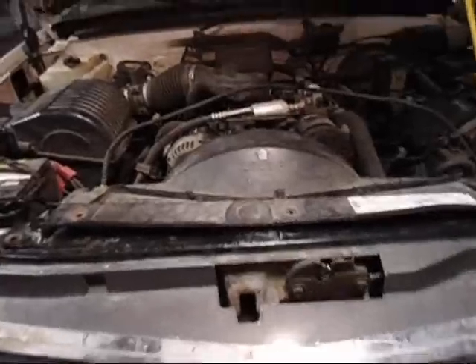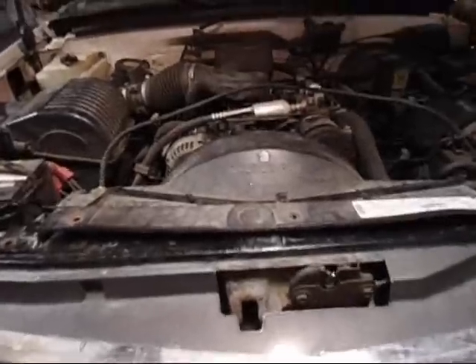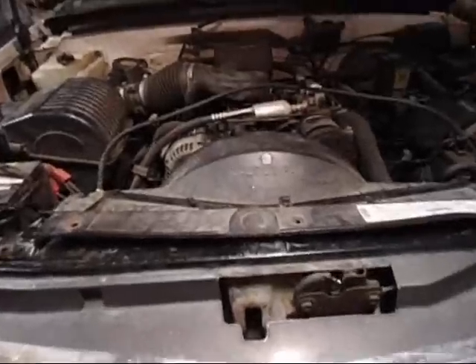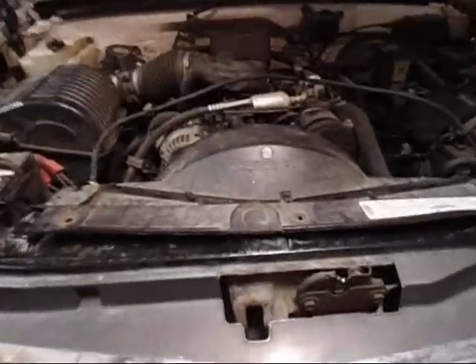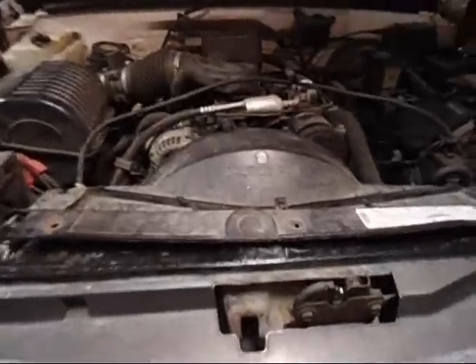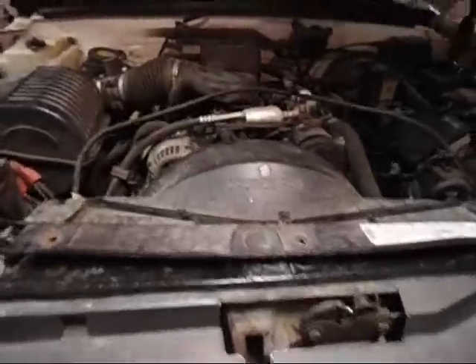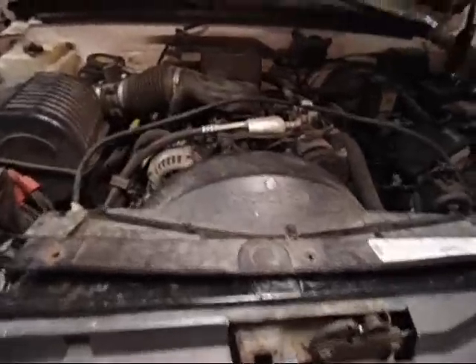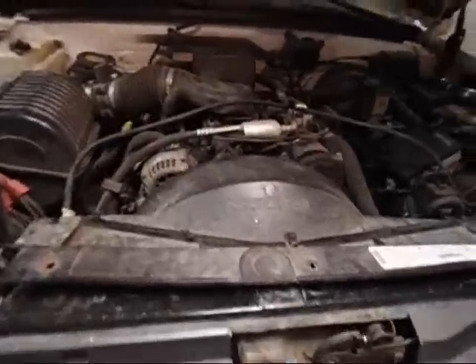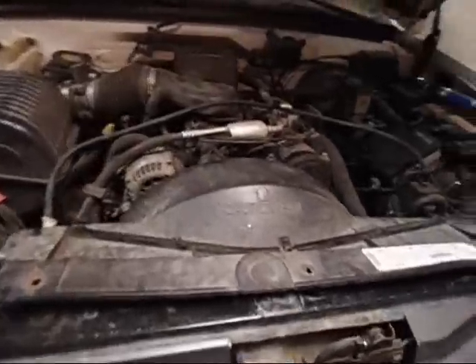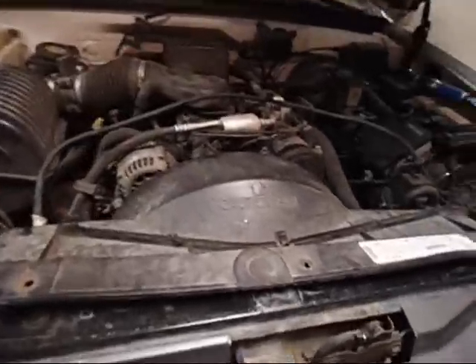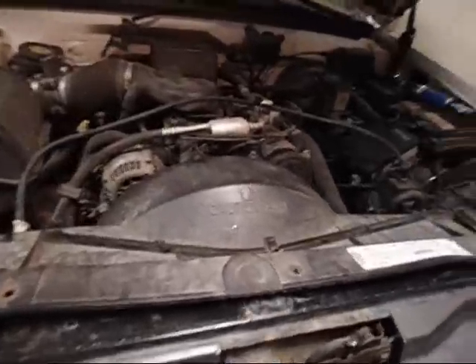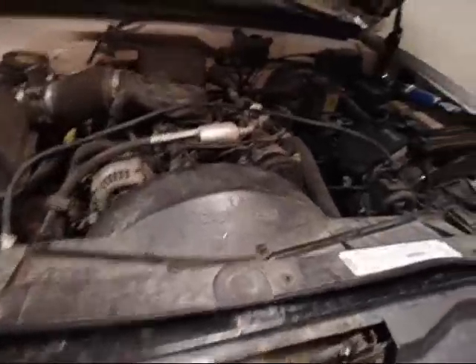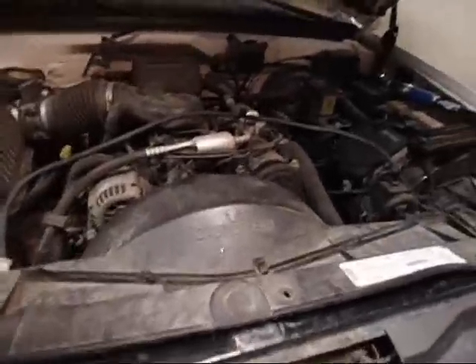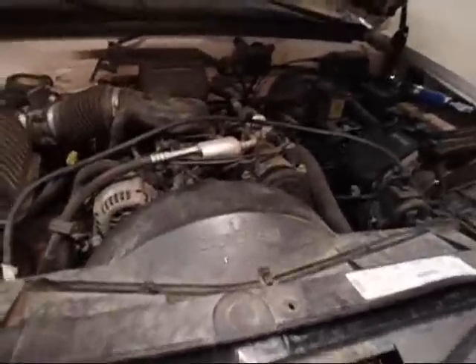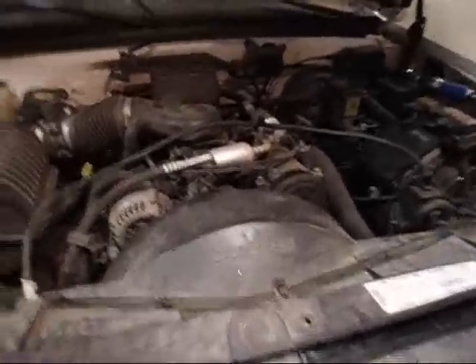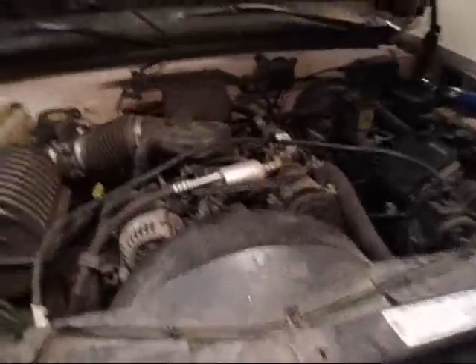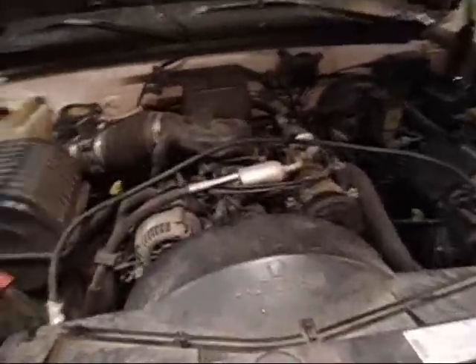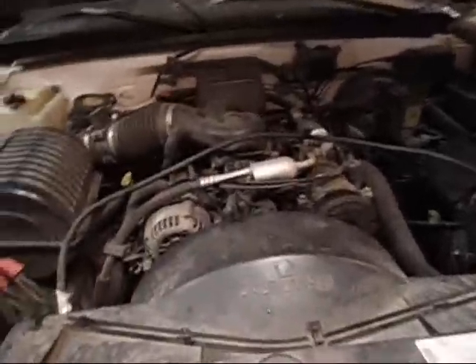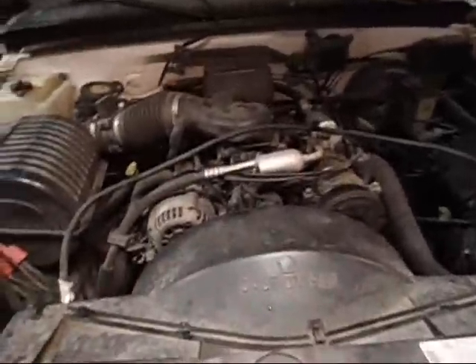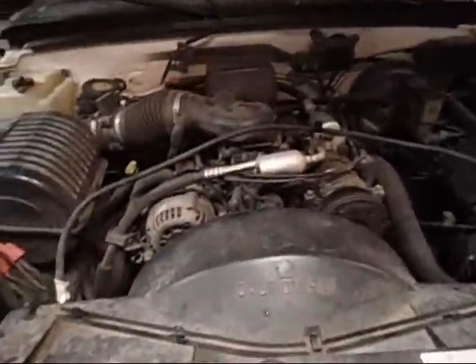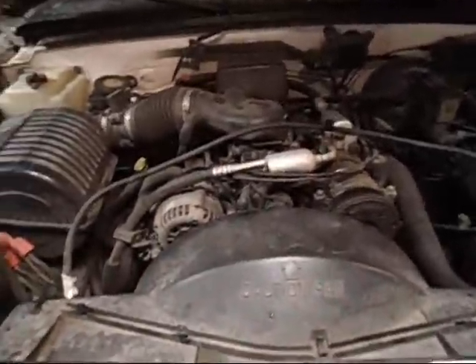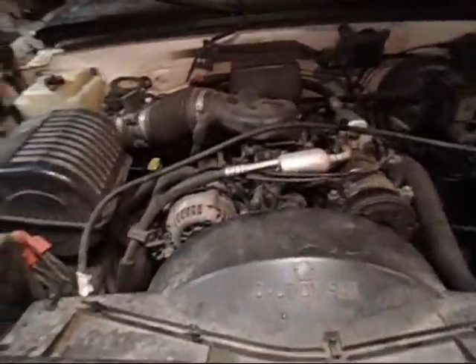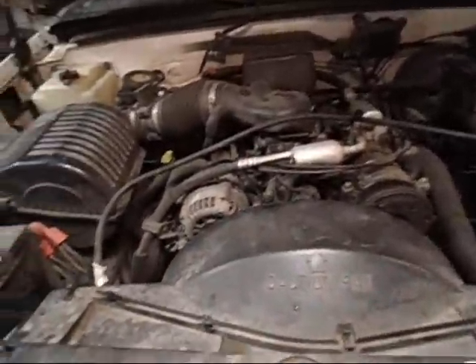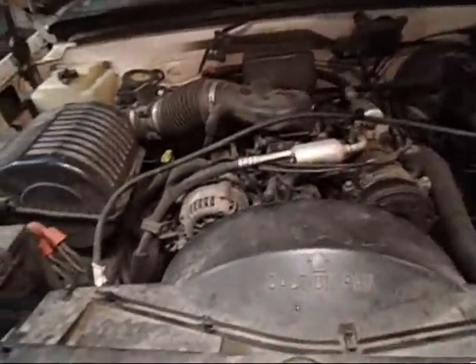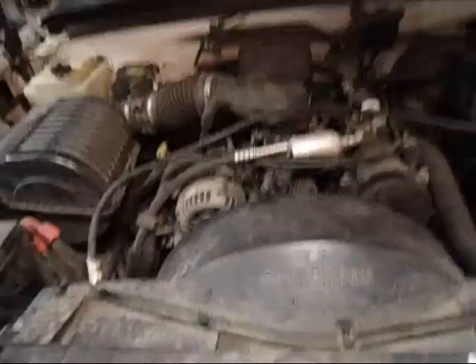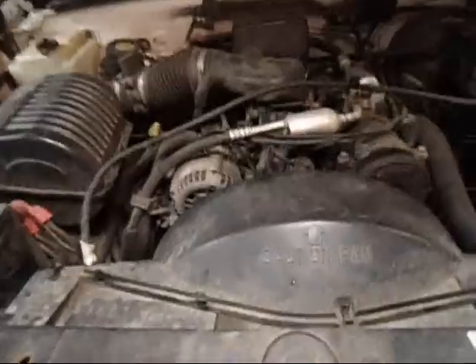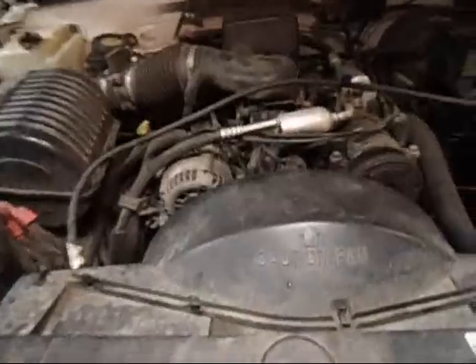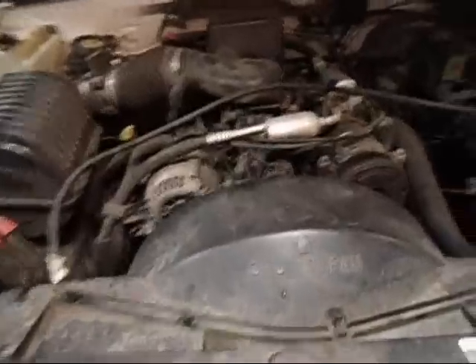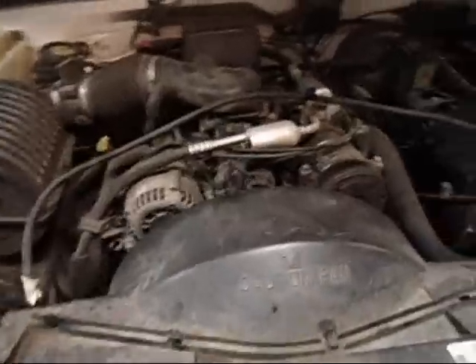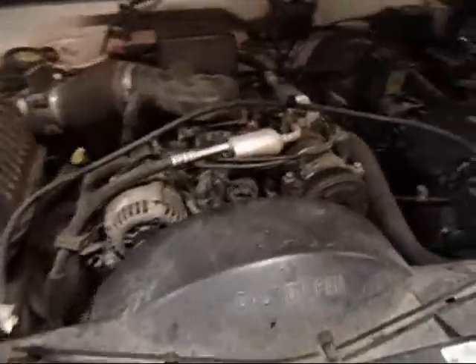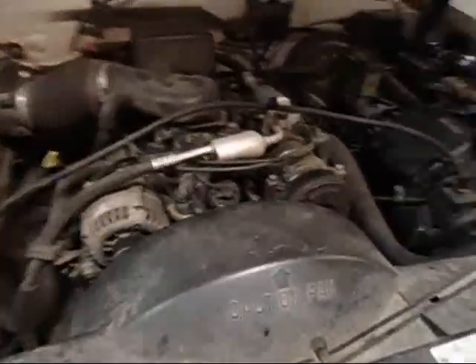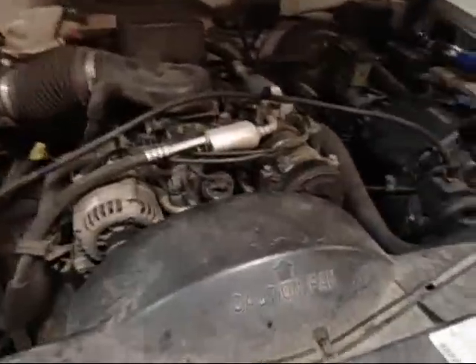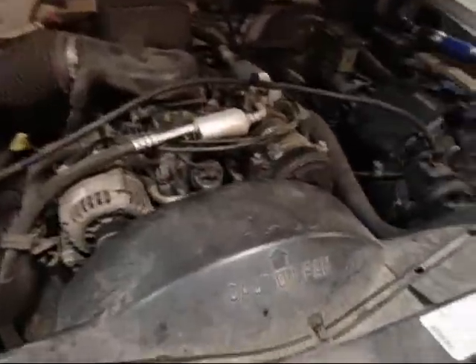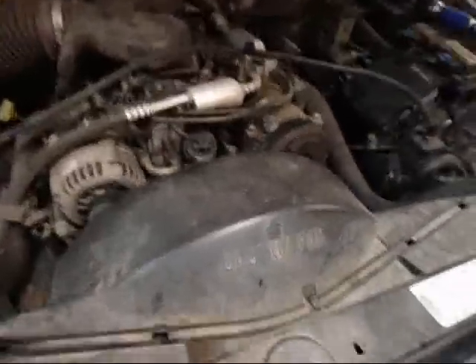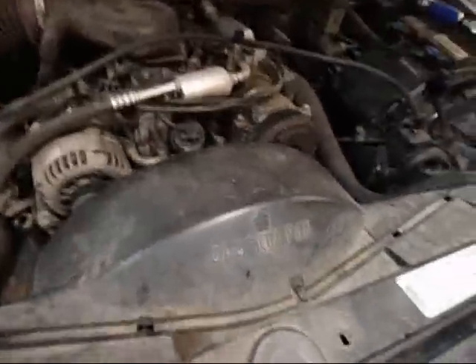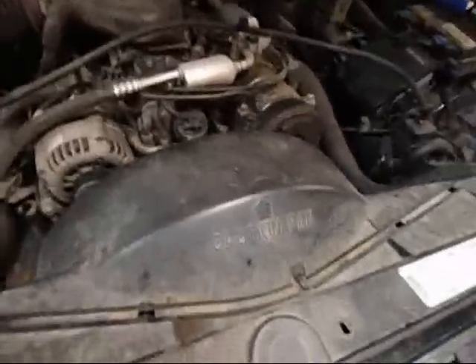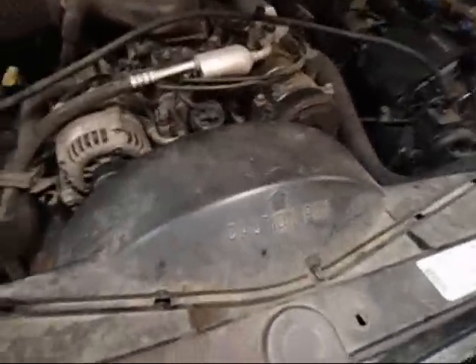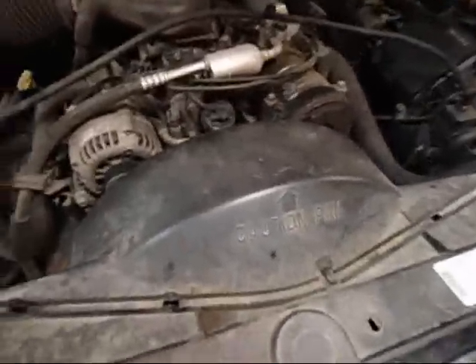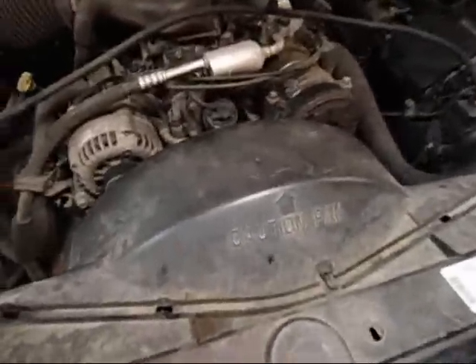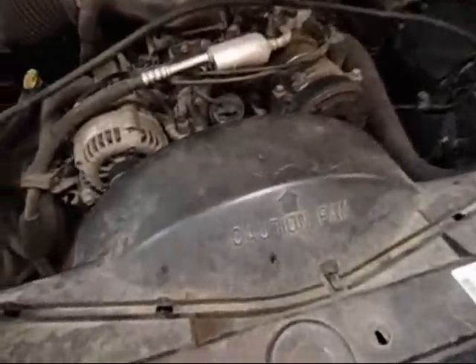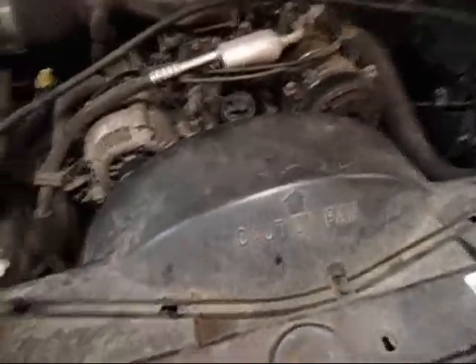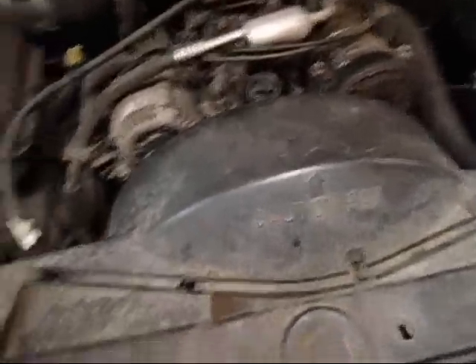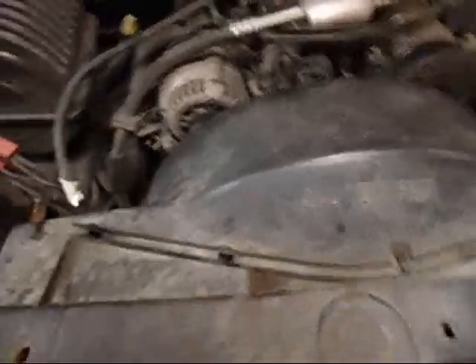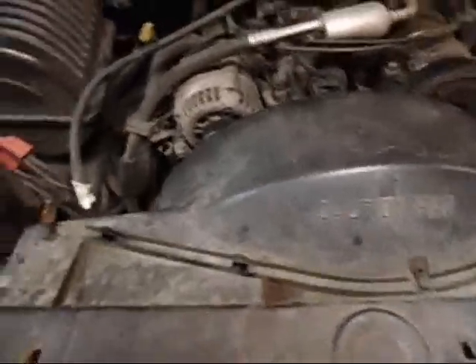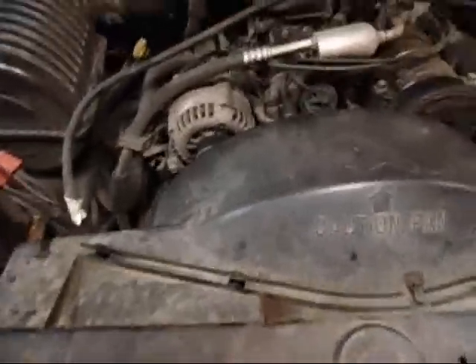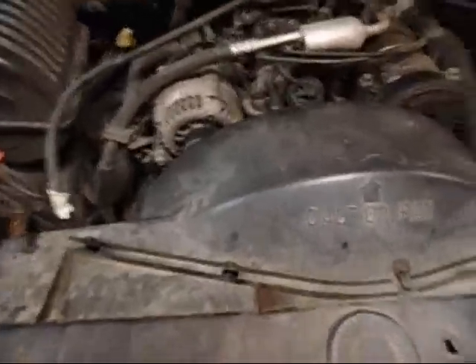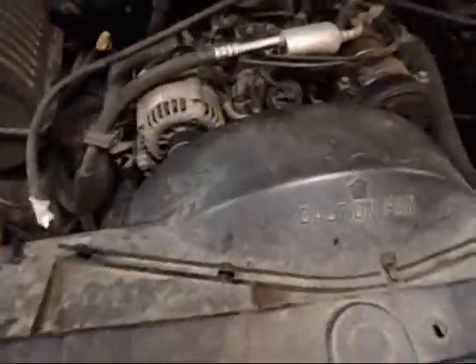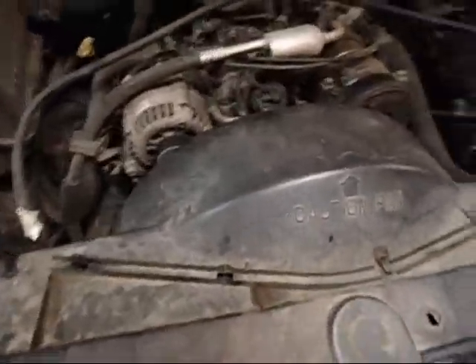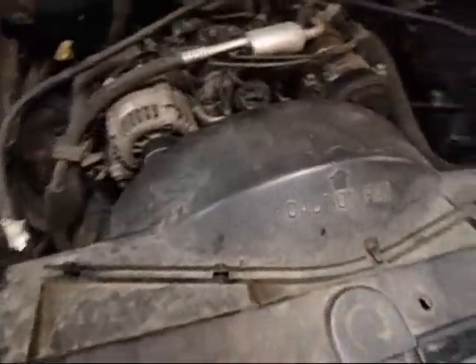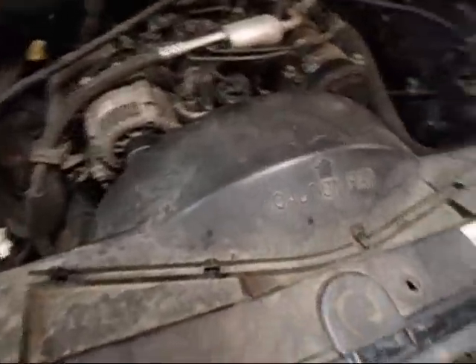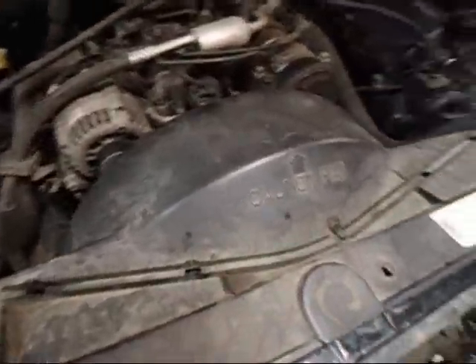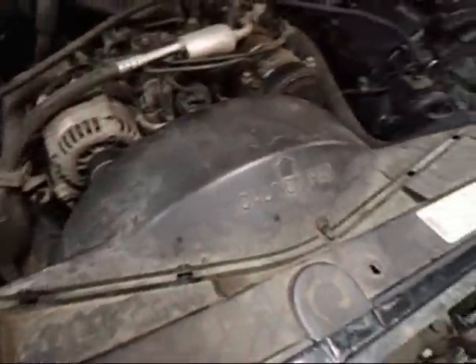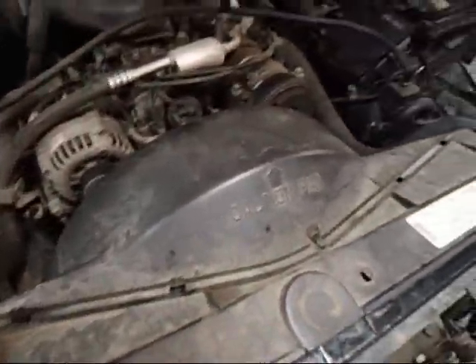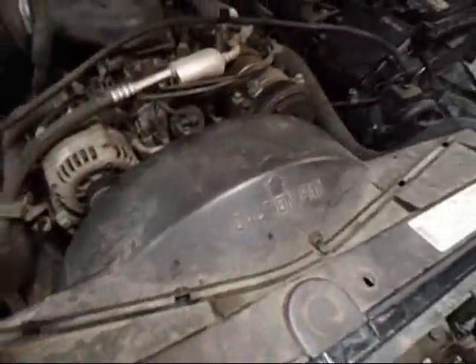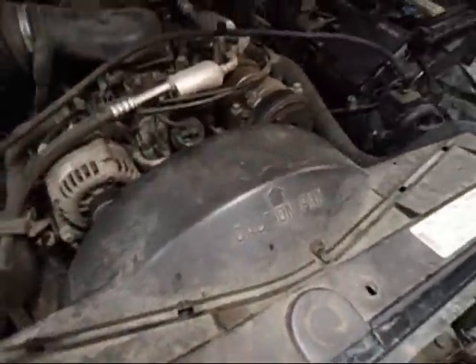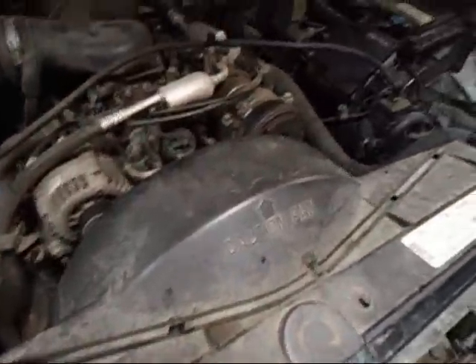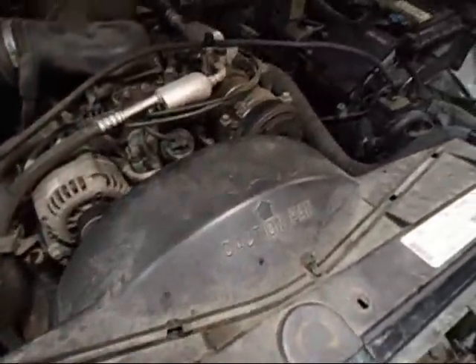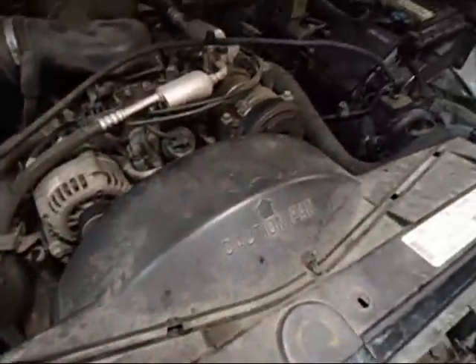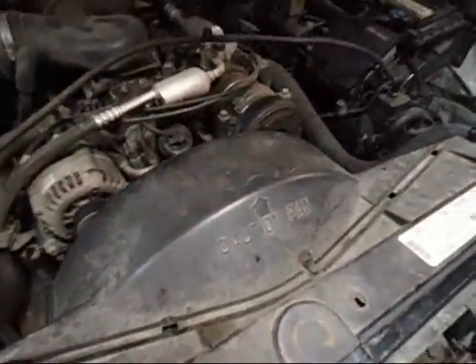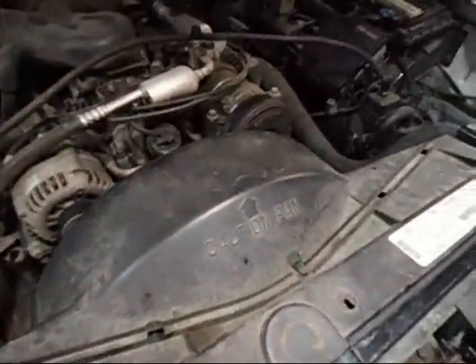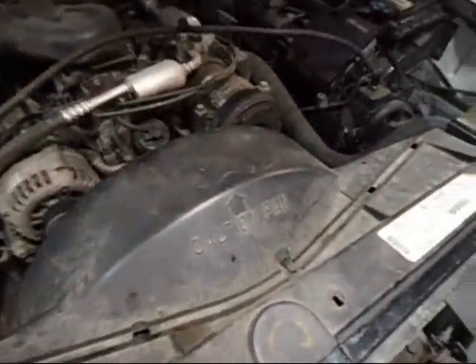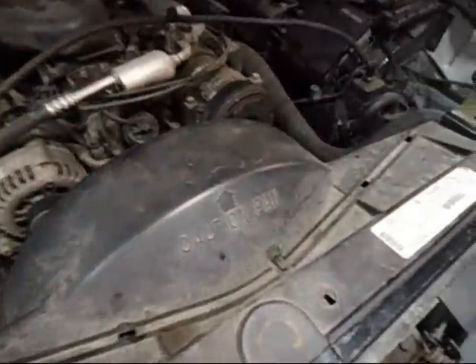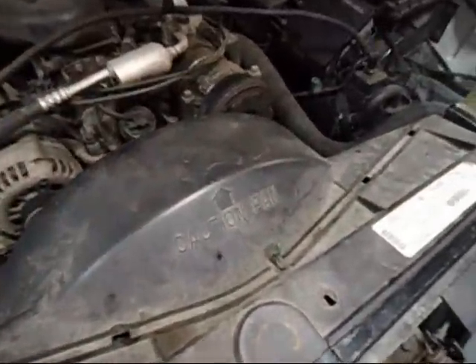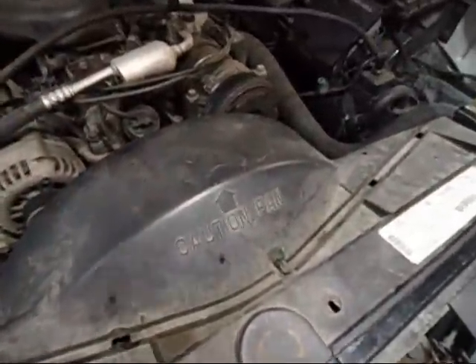Yanking the radiator from my 98 Chevy. I already took the bolts out, but I'm going to show you where I started.